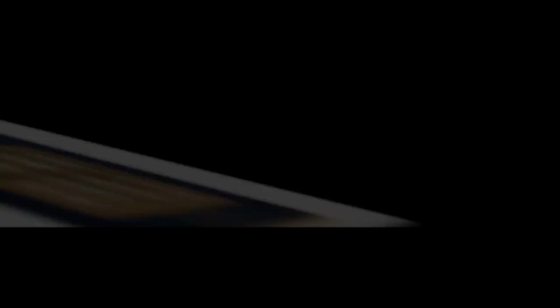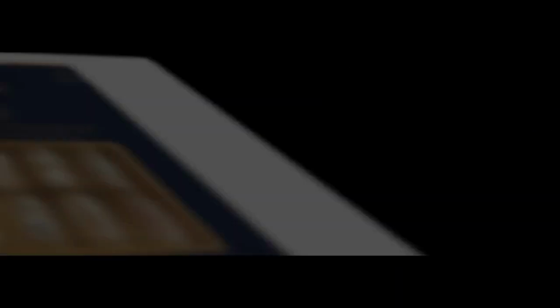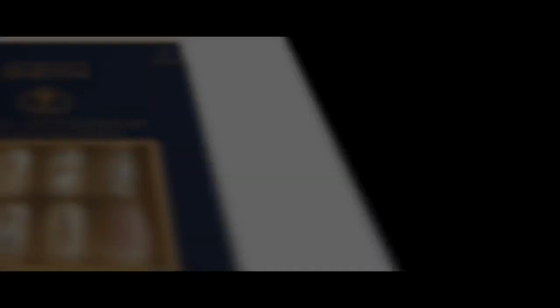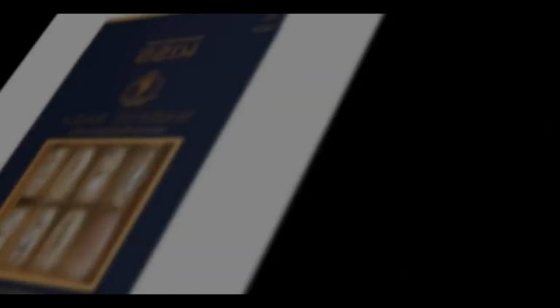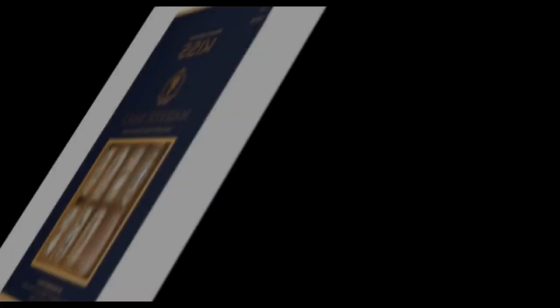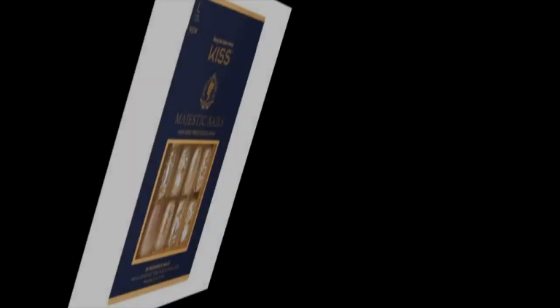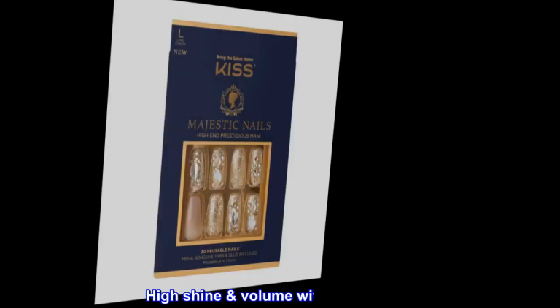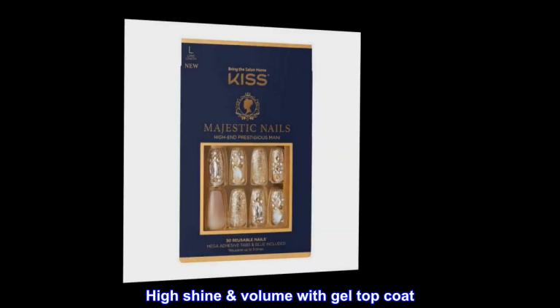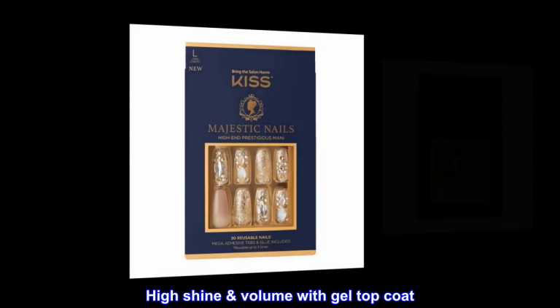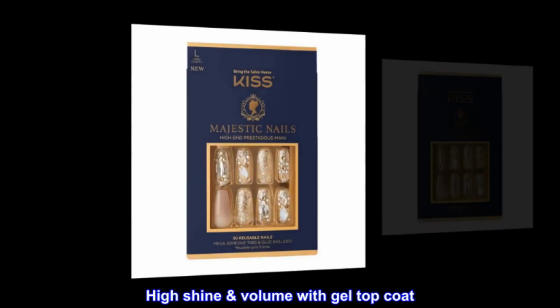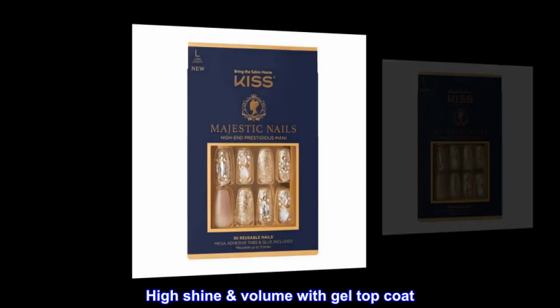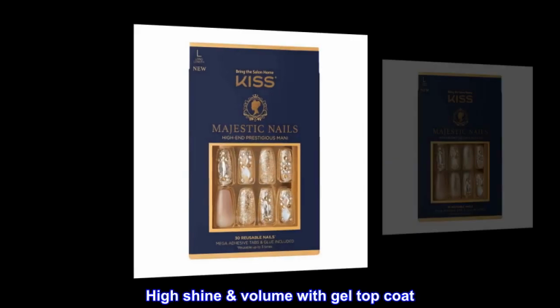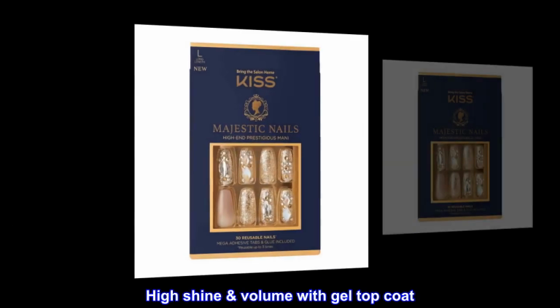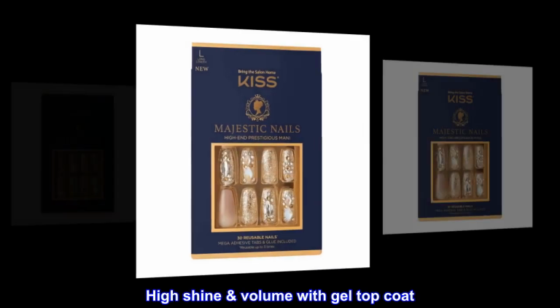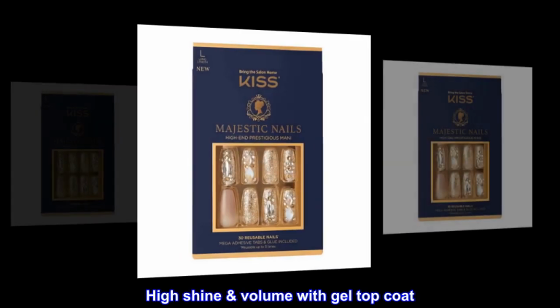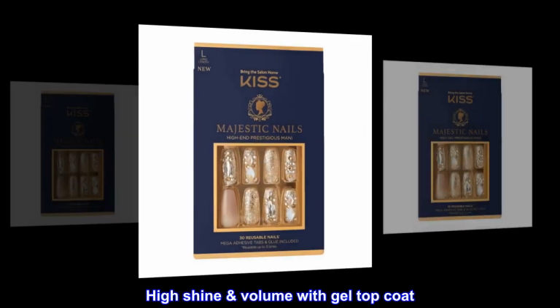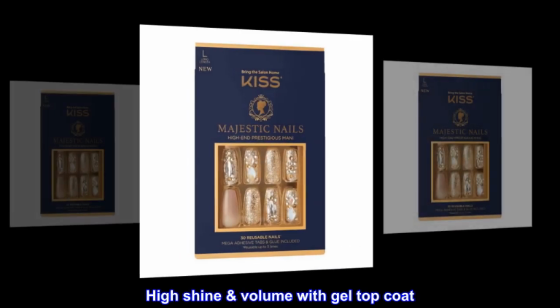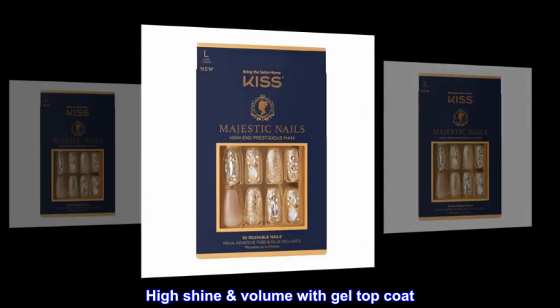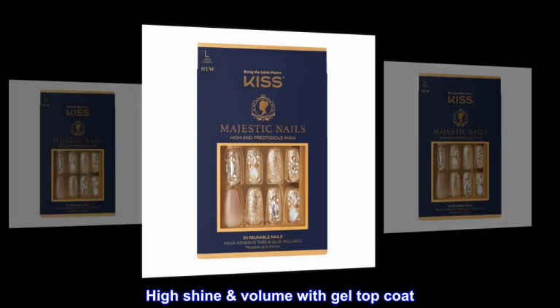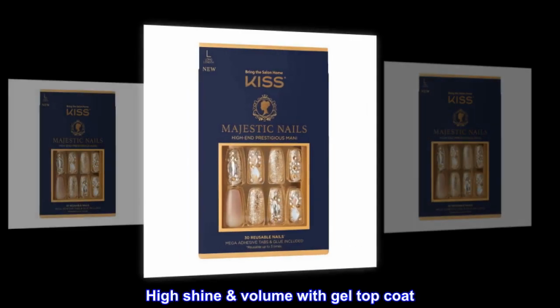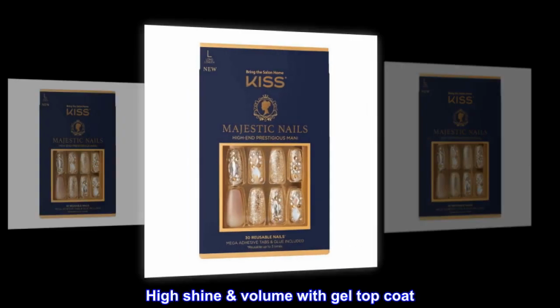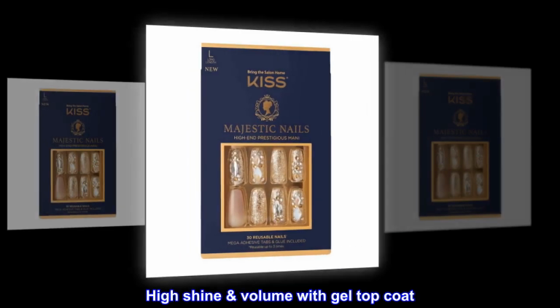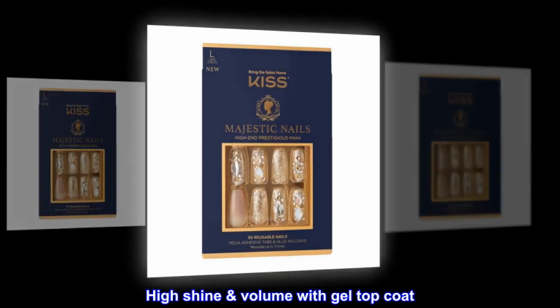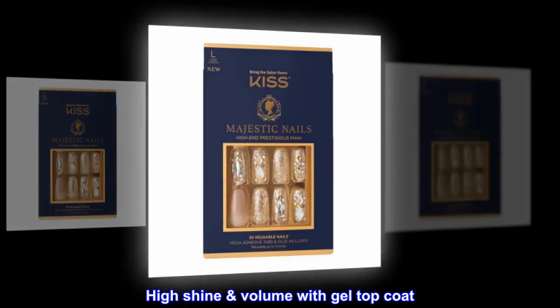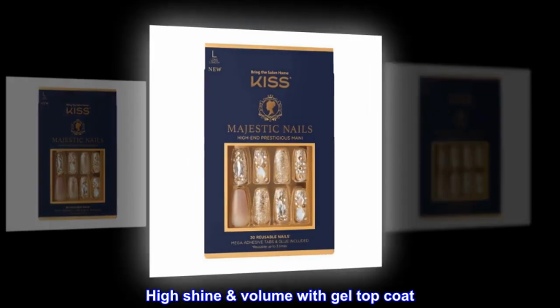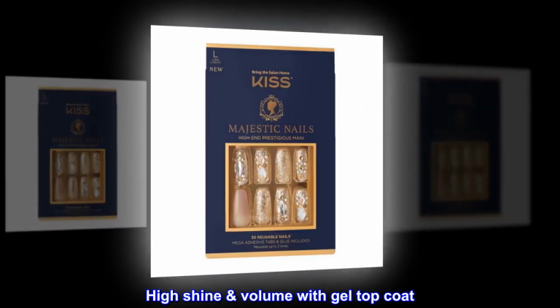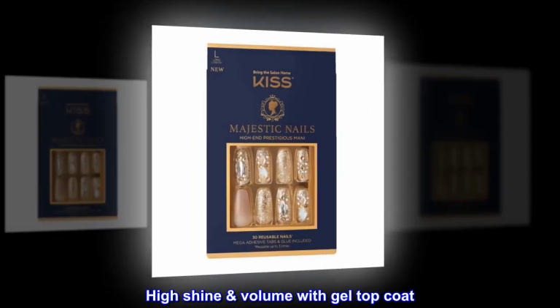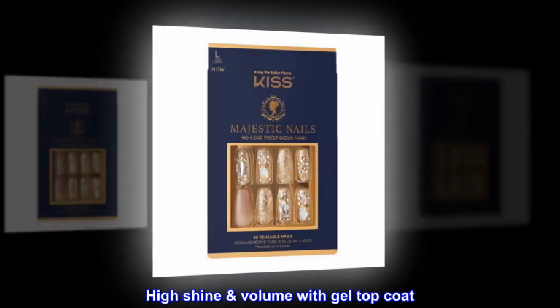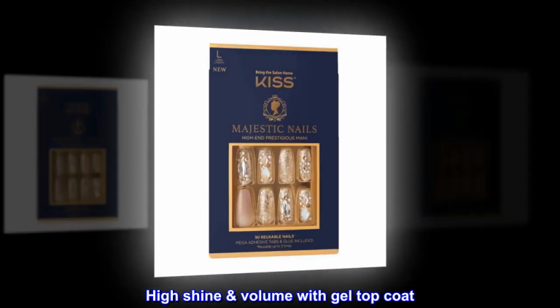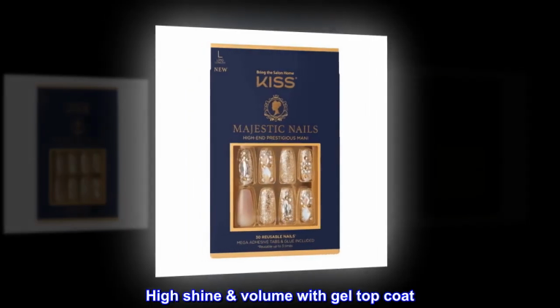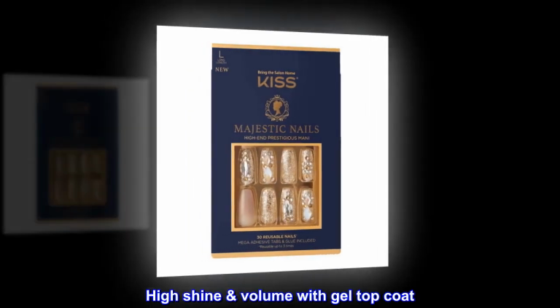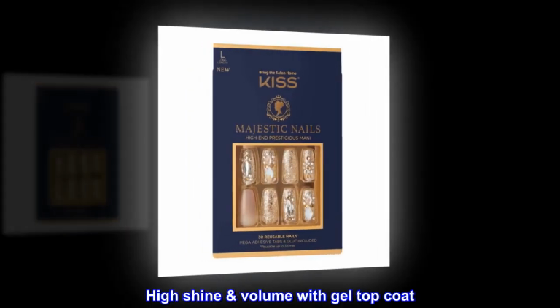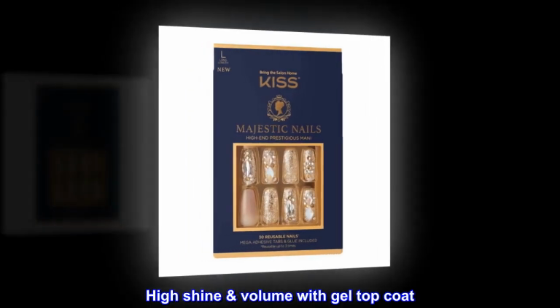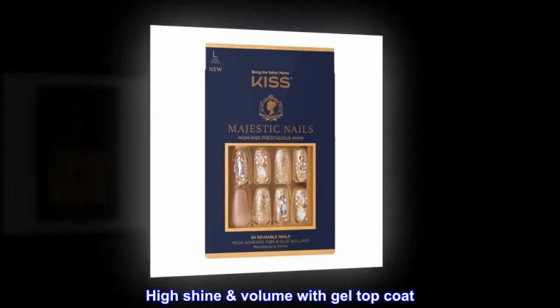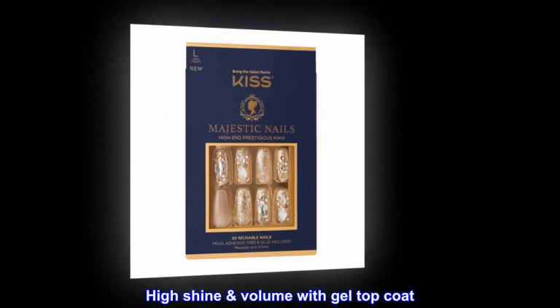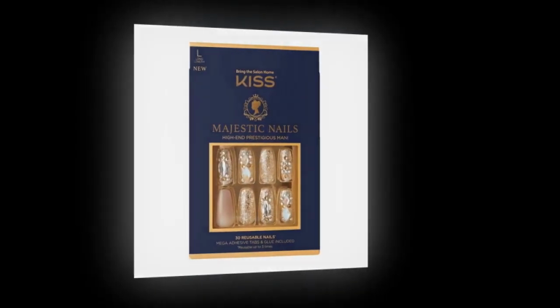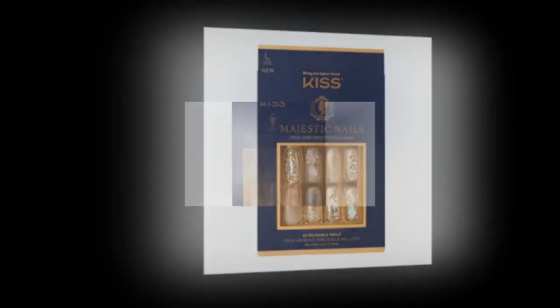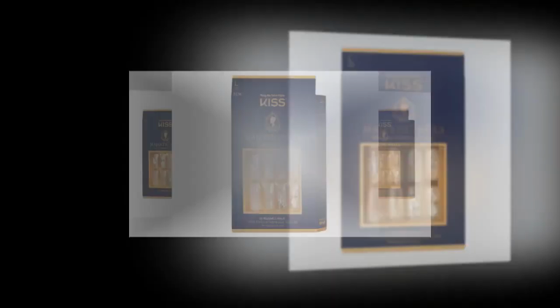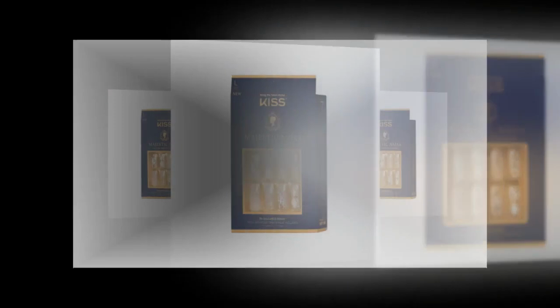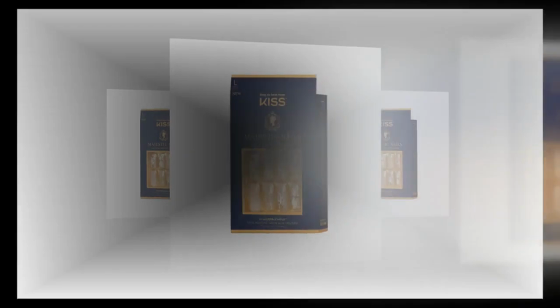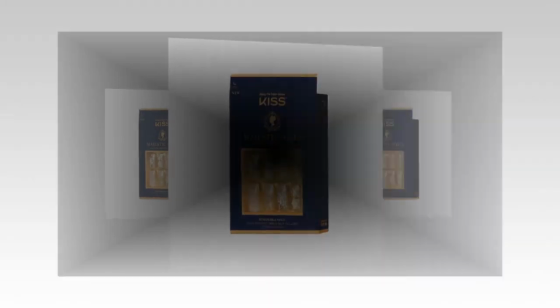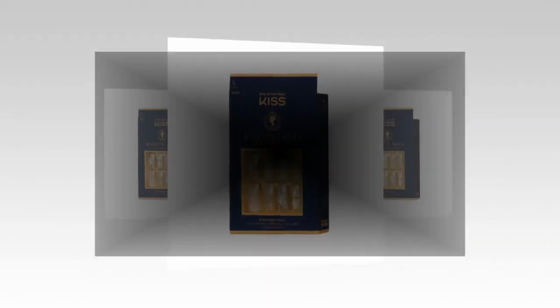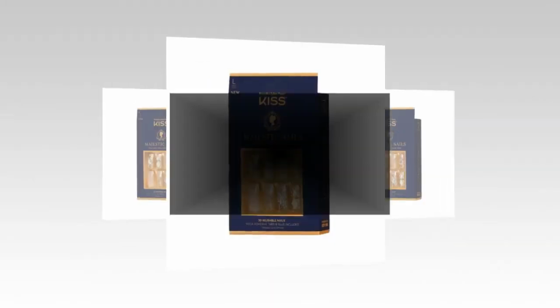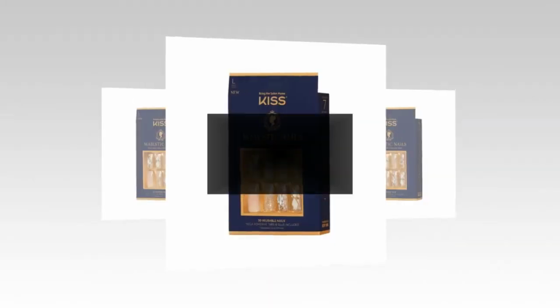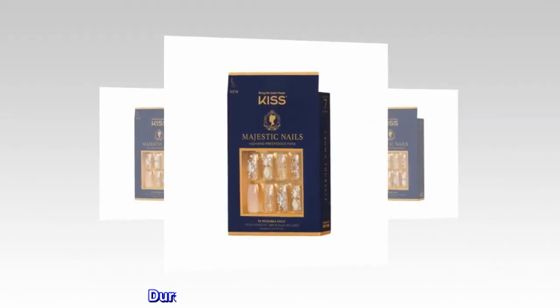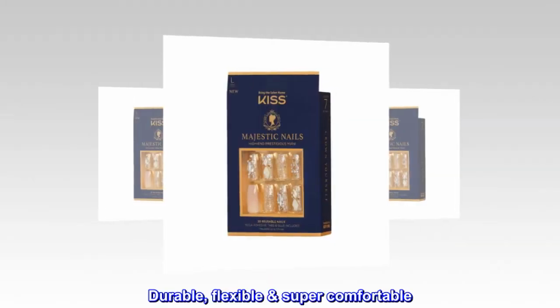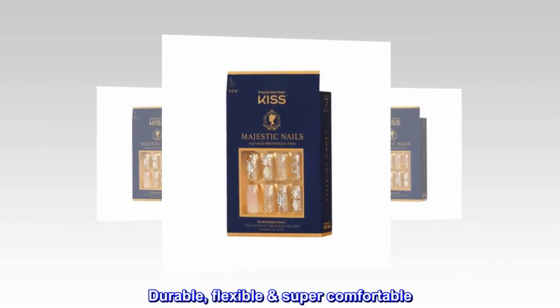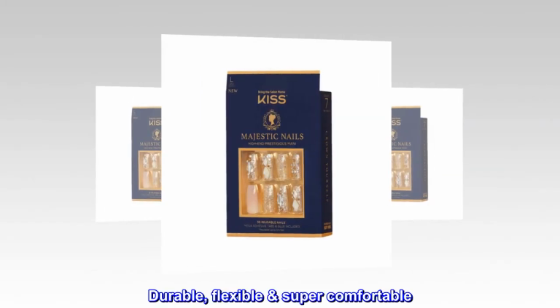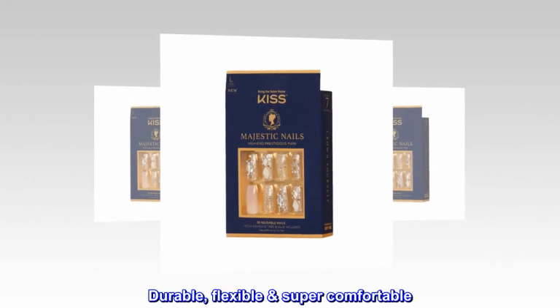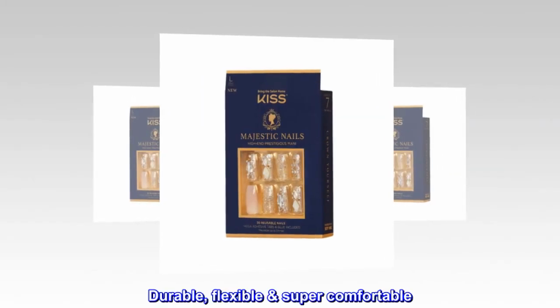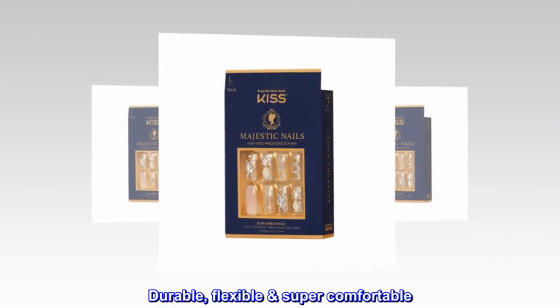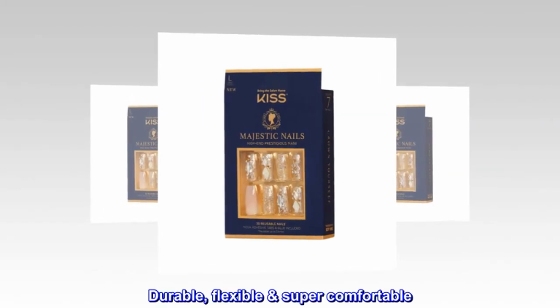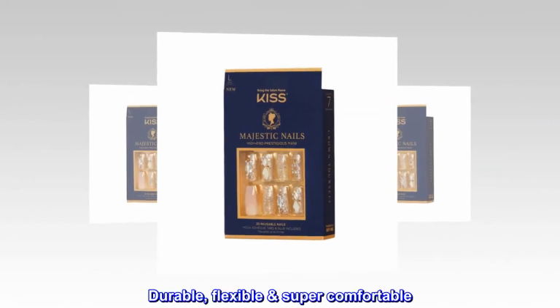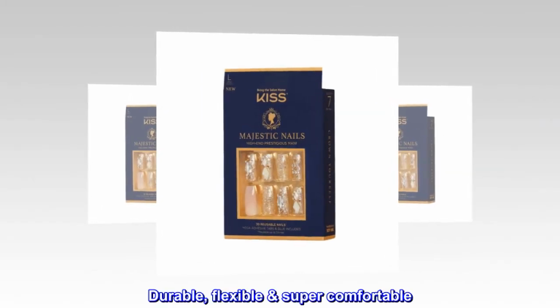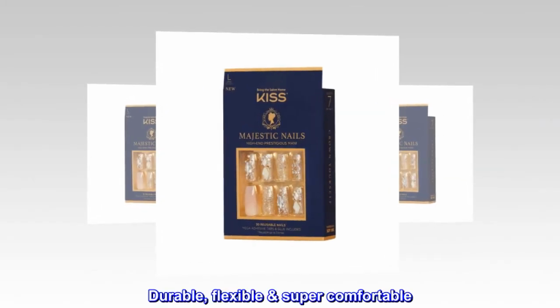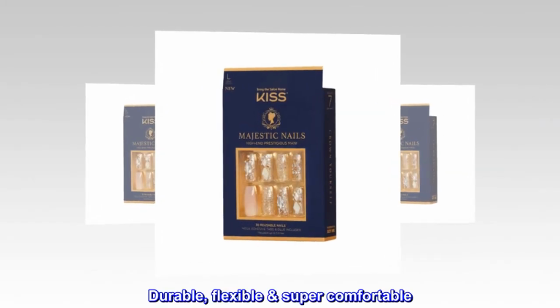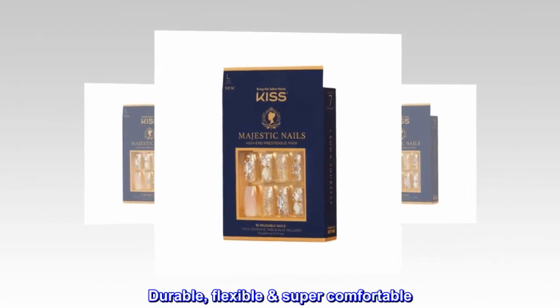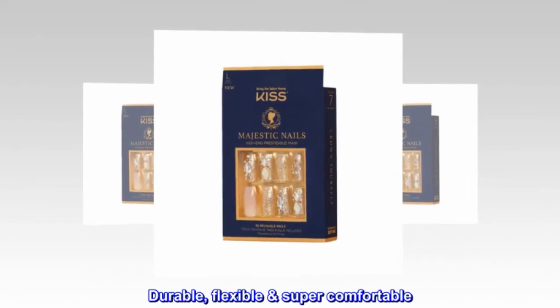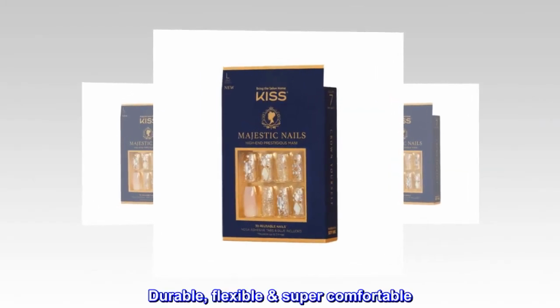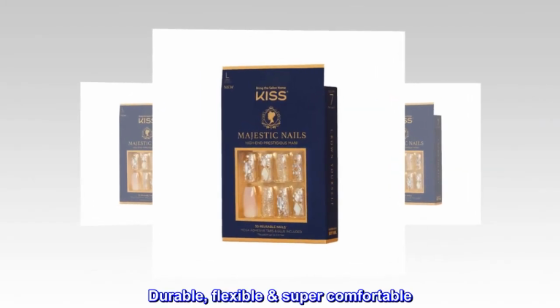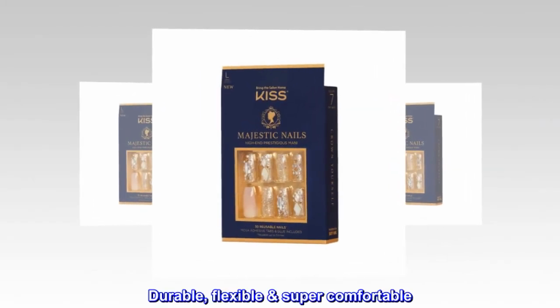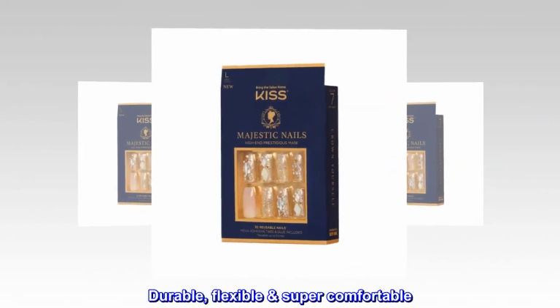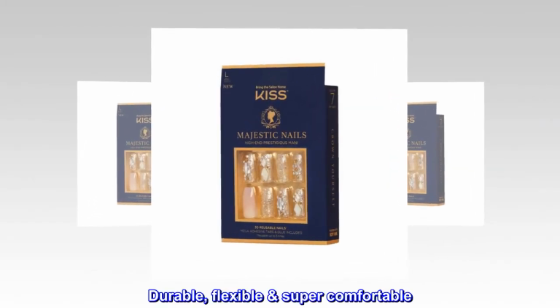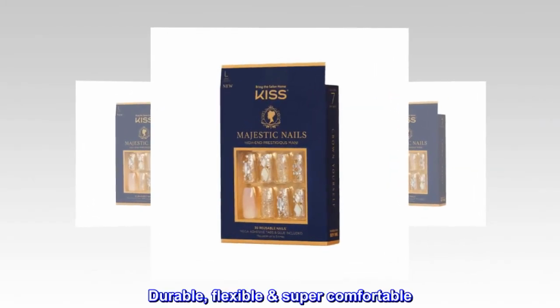High shine volume with gel top coat. Durable, flexible, super comfortable.